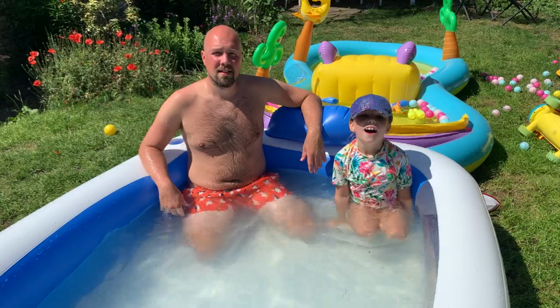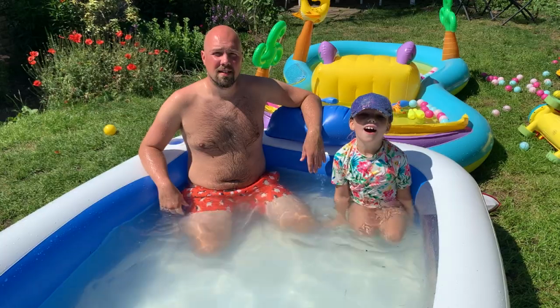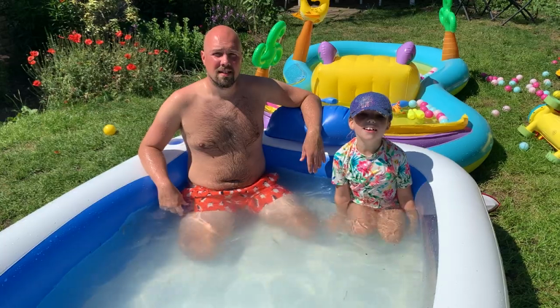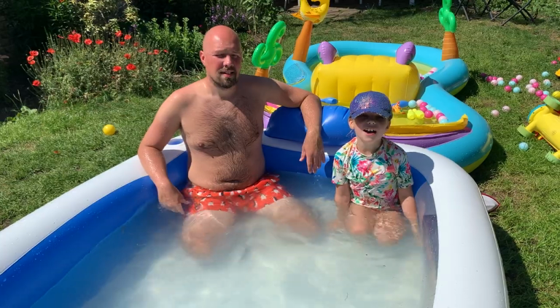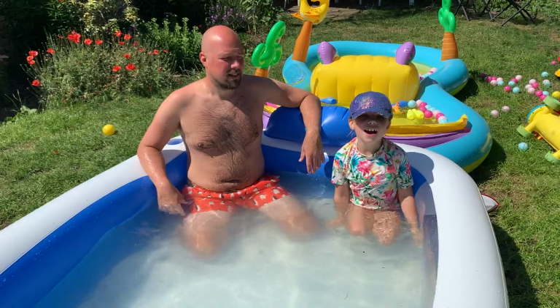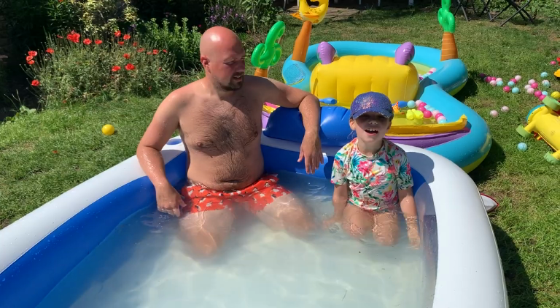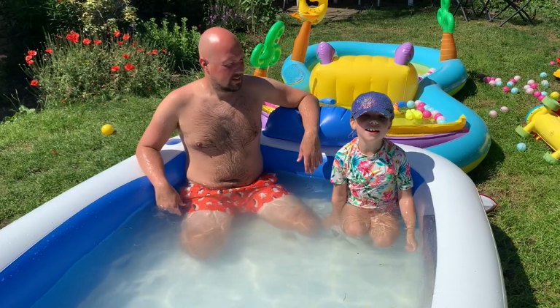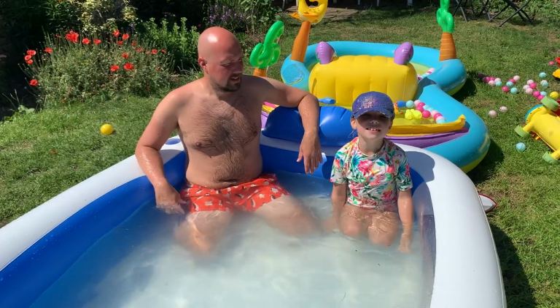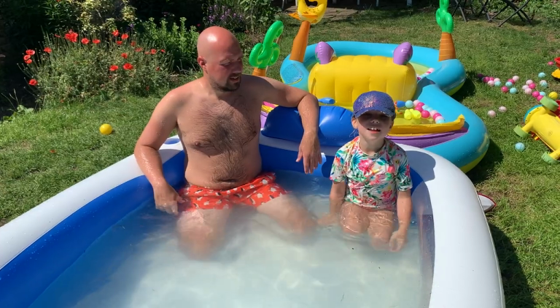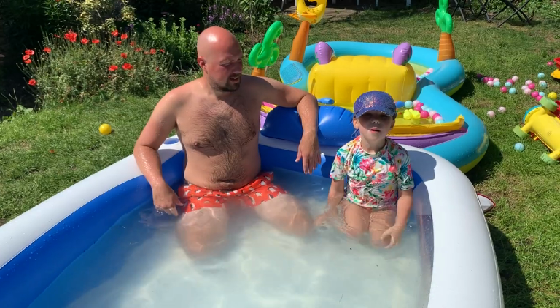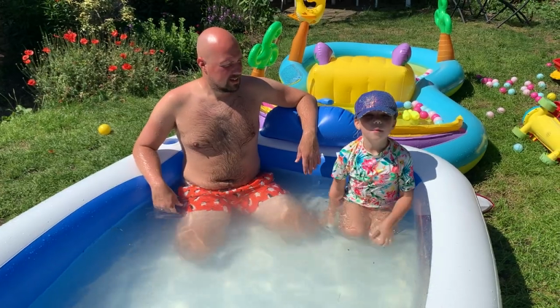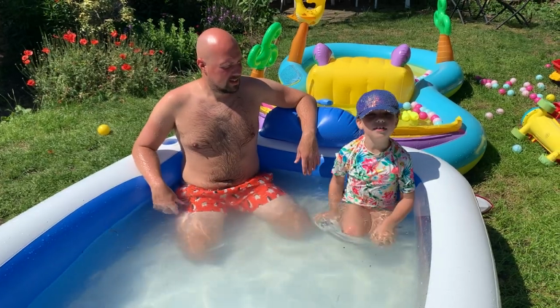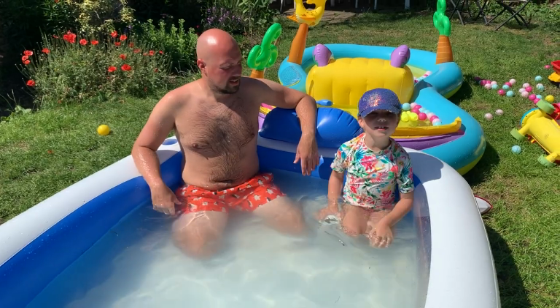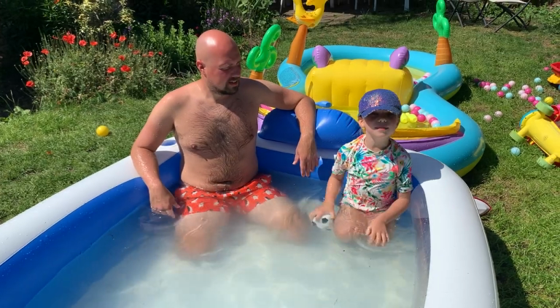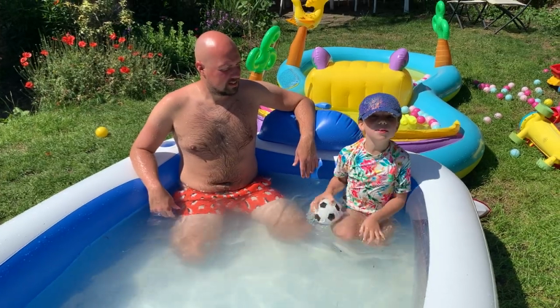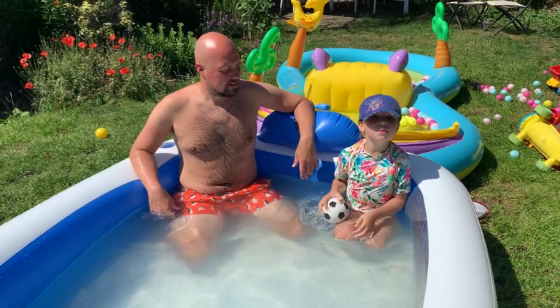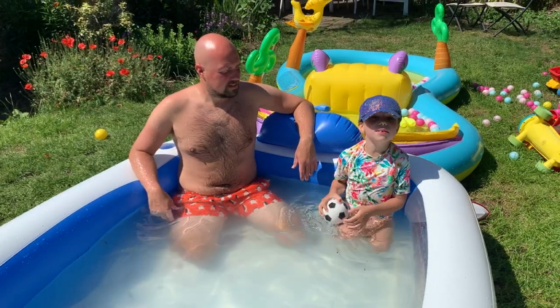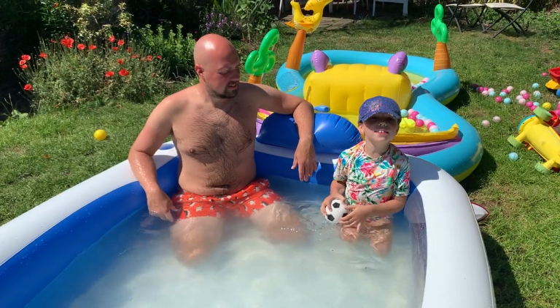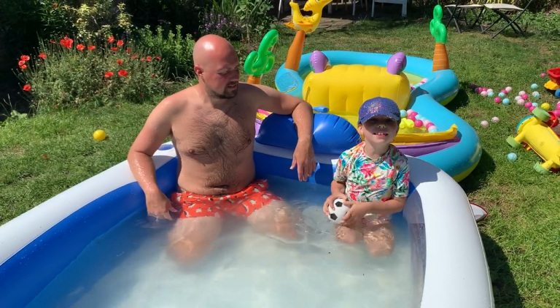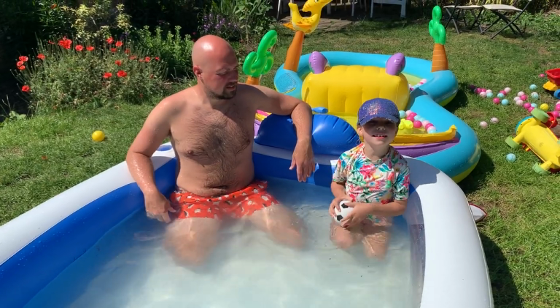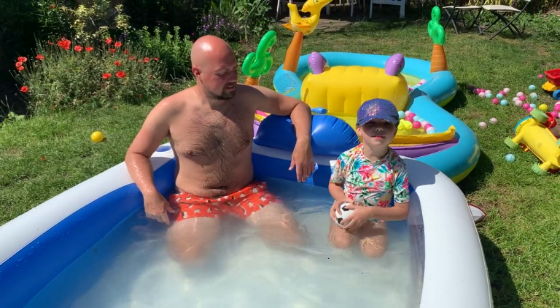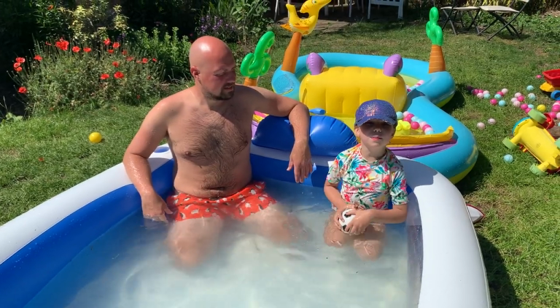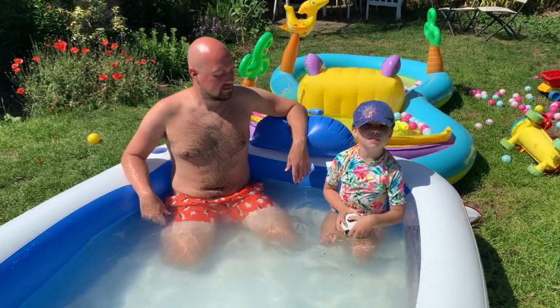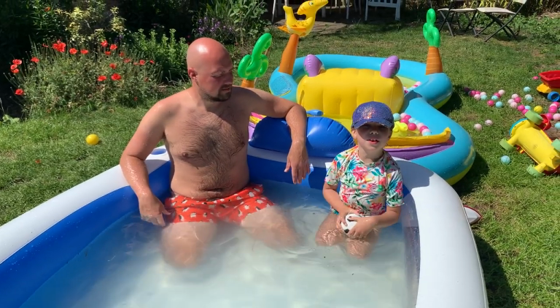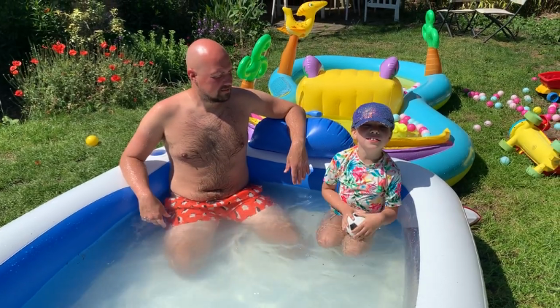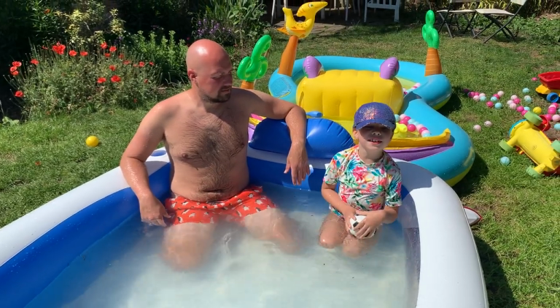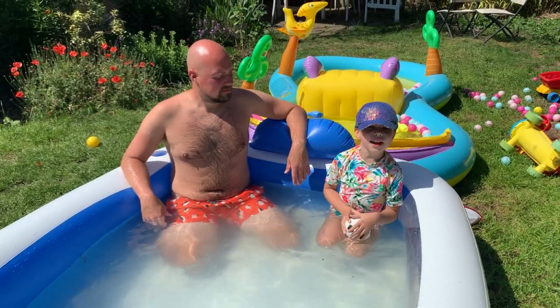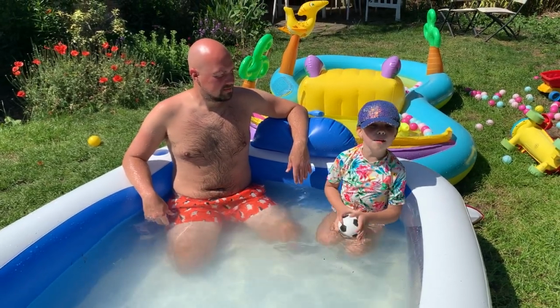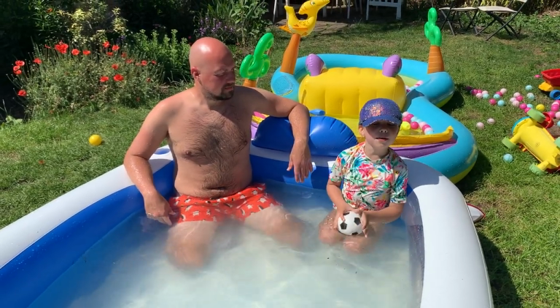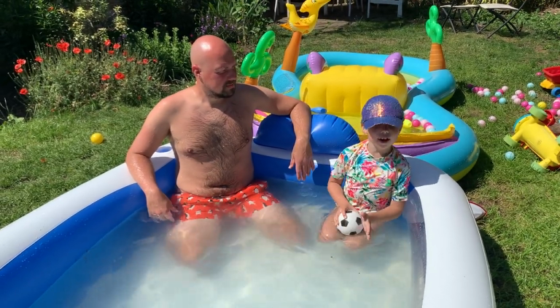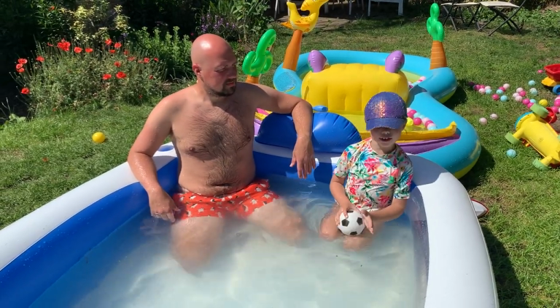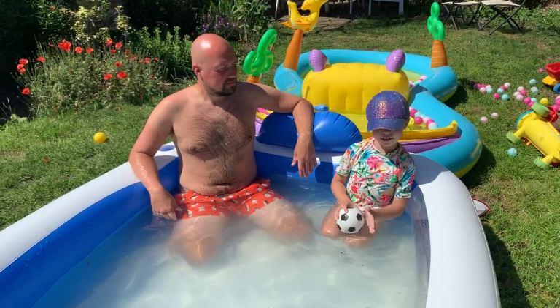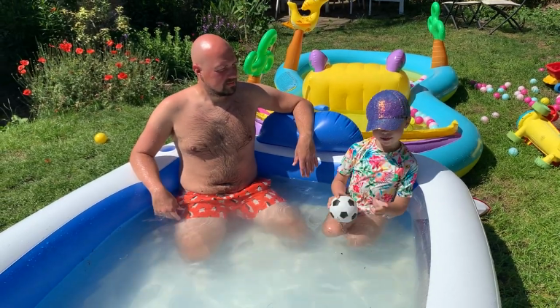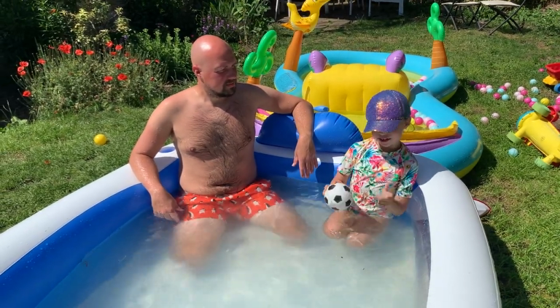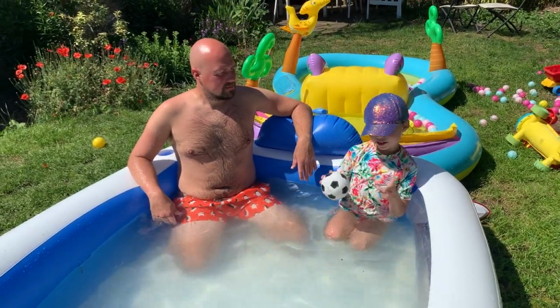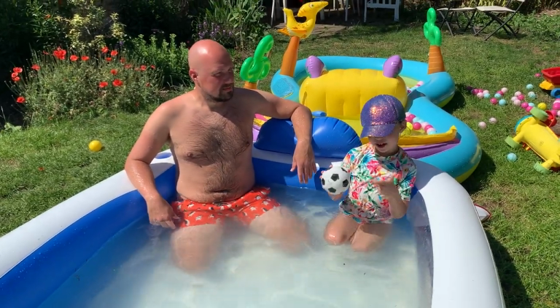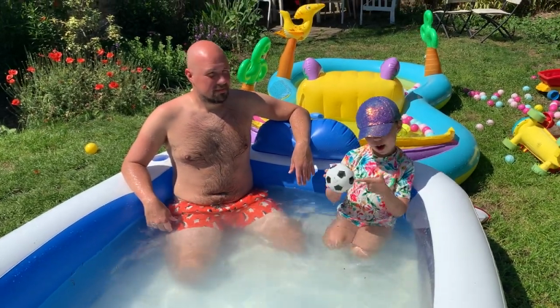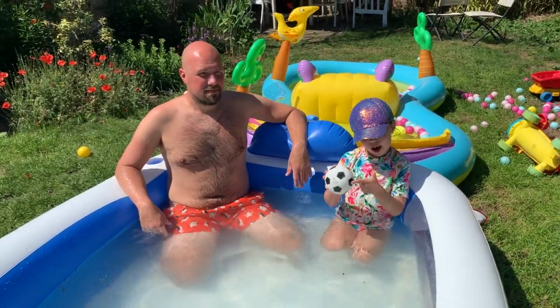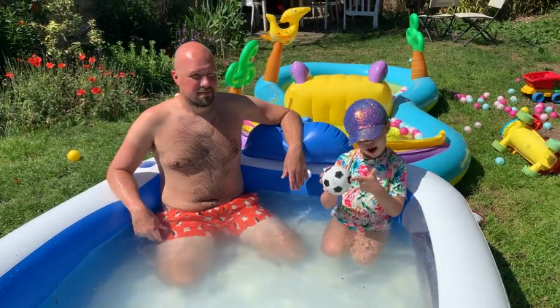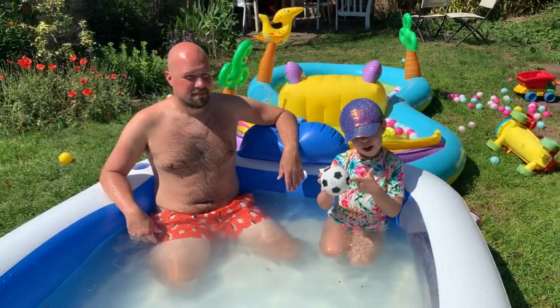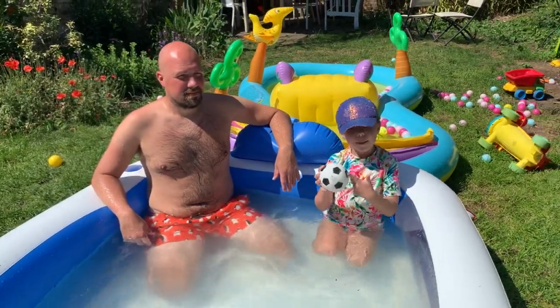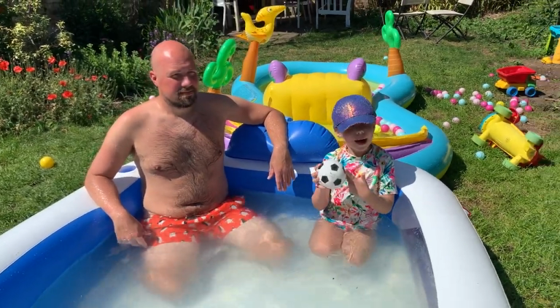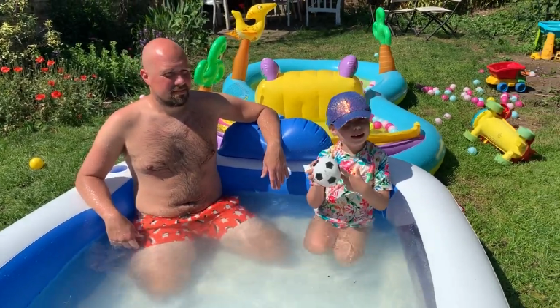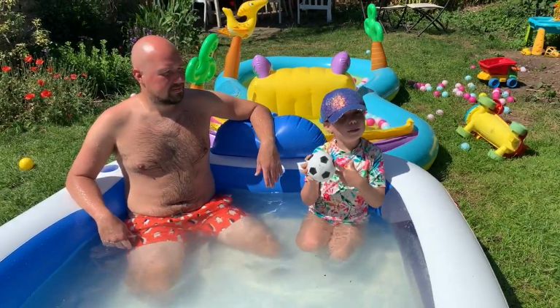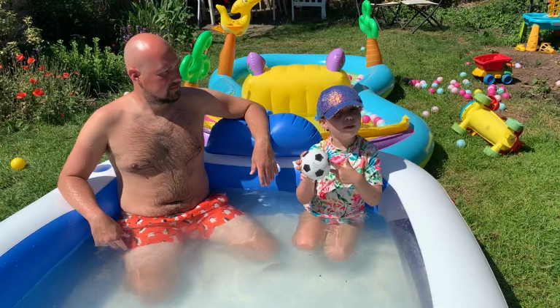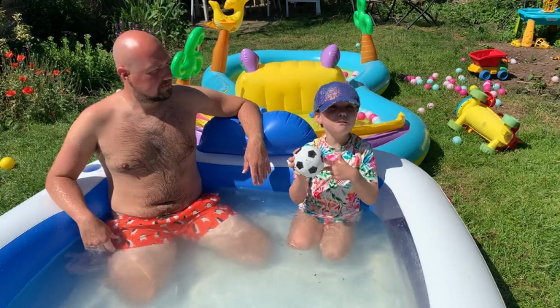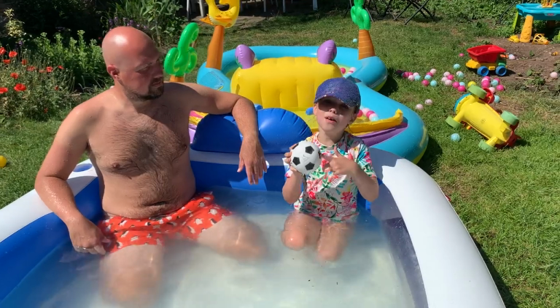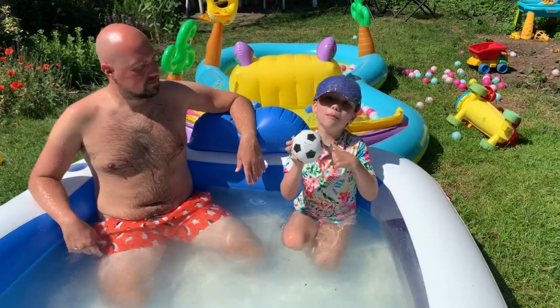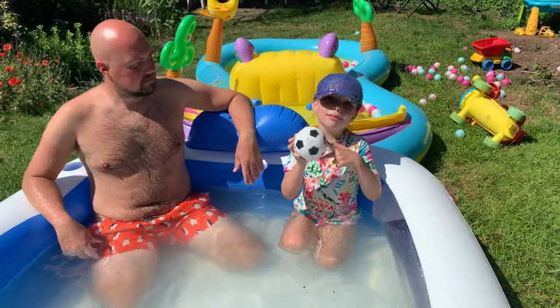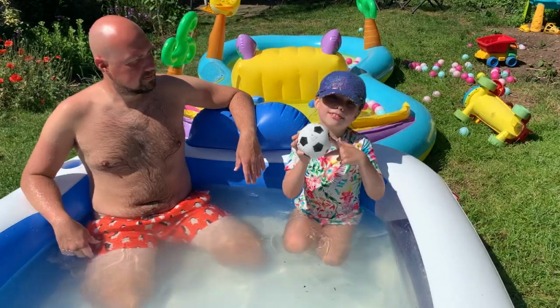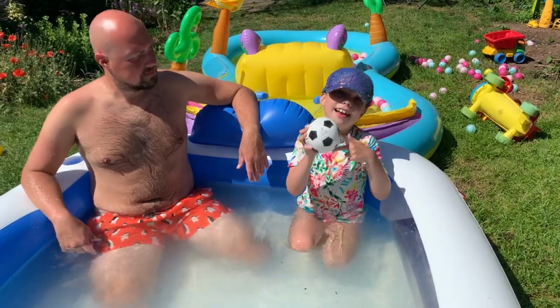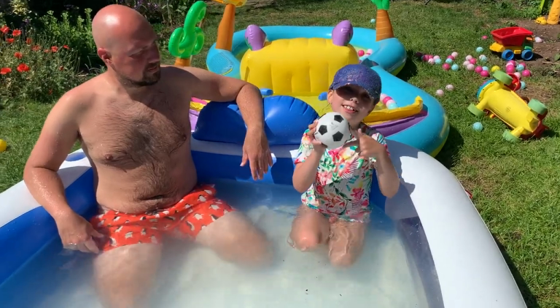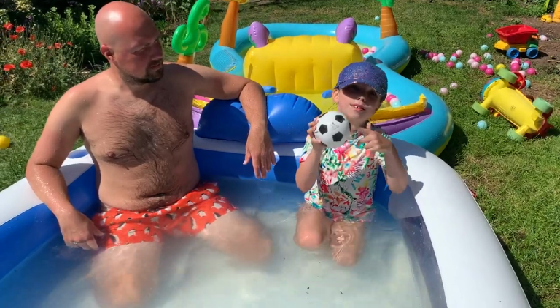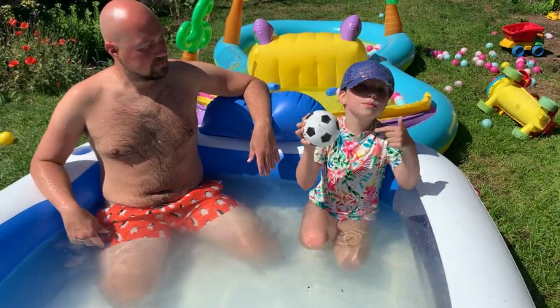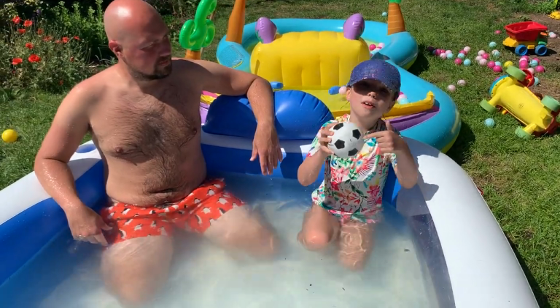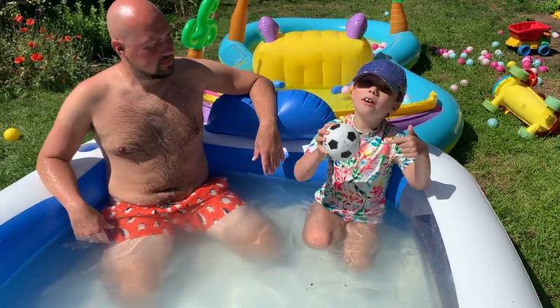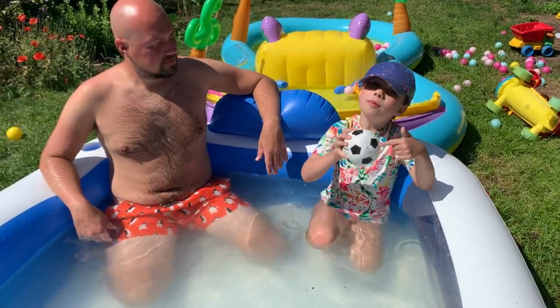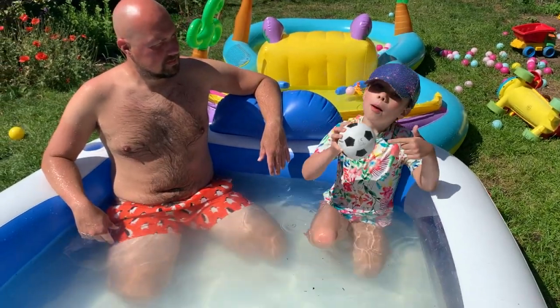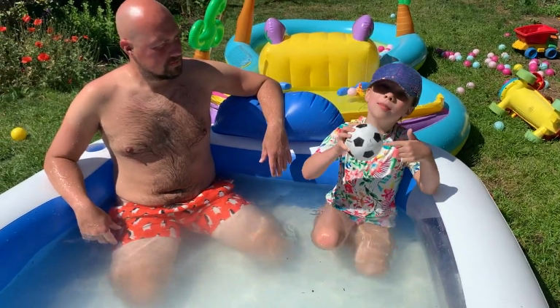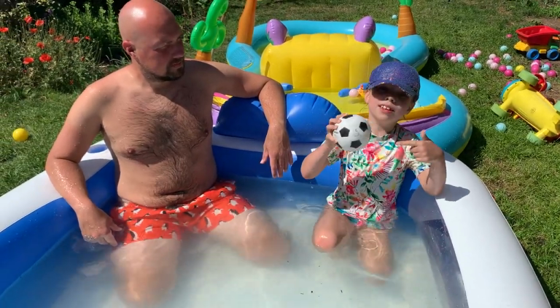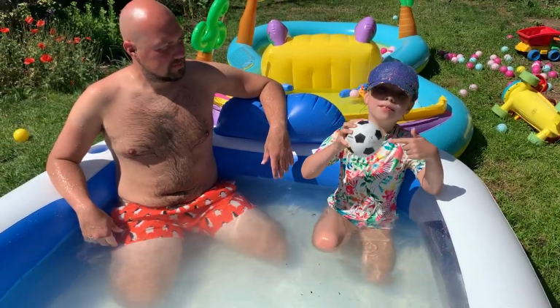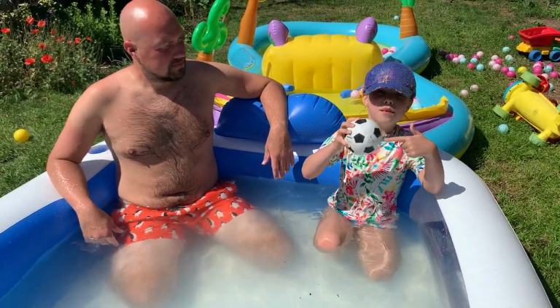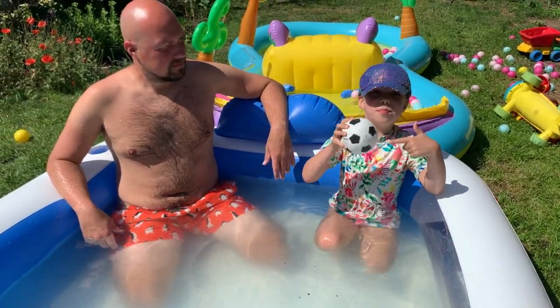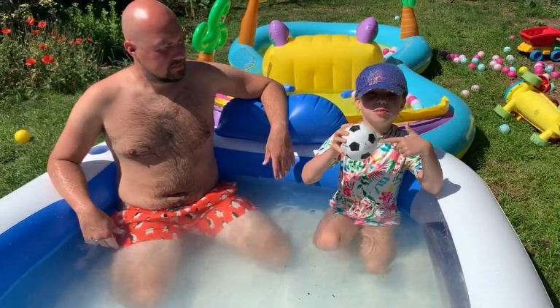Hi guys, welcome to Ru Ru's Kids Review. Today we're going to be doing a paddling pool football challenge with a mini football.